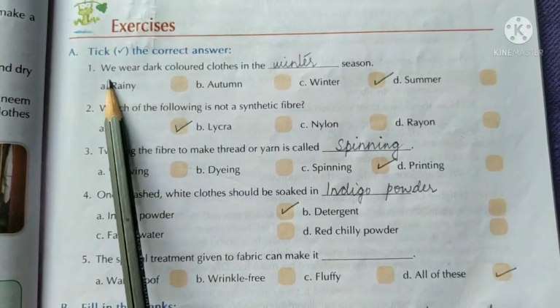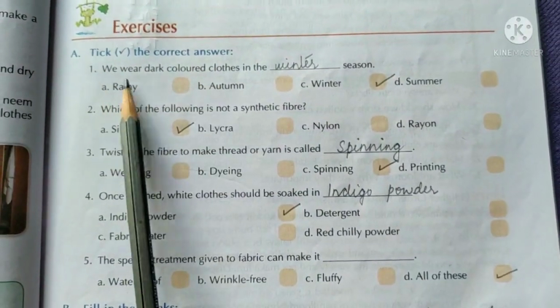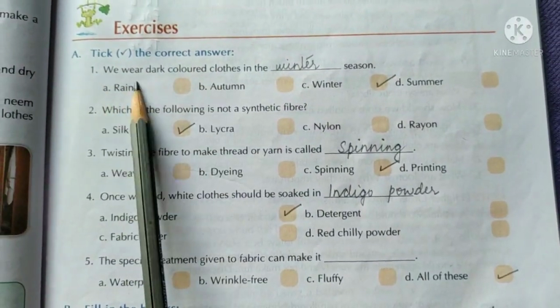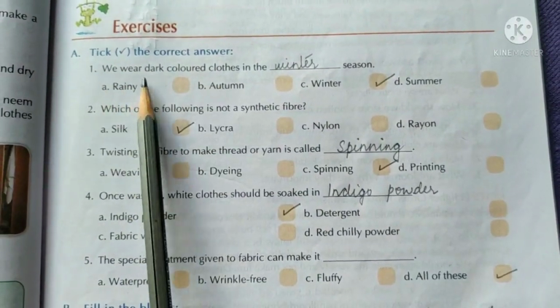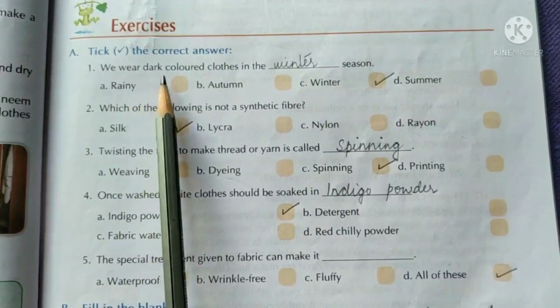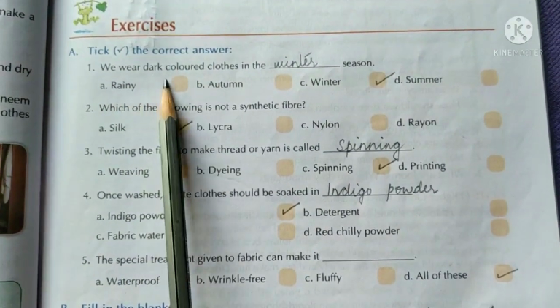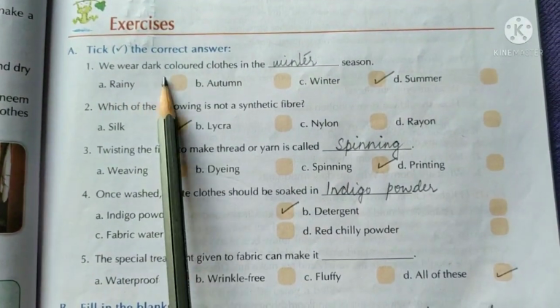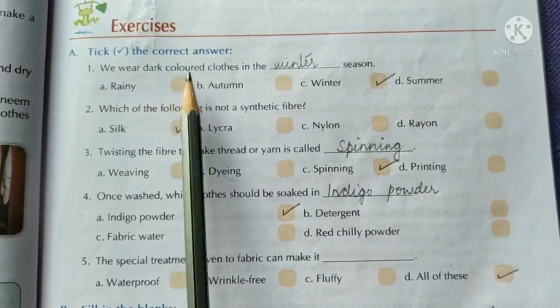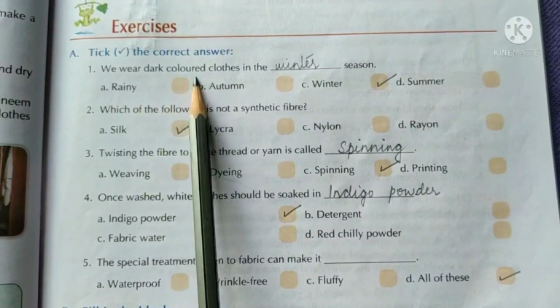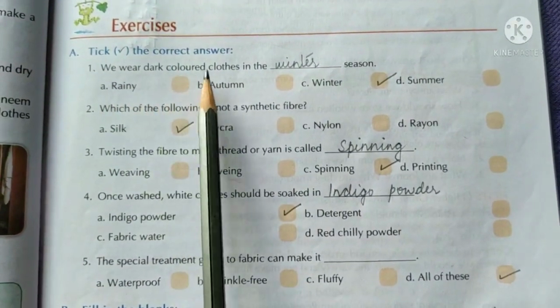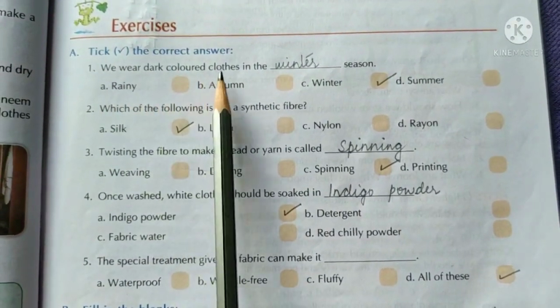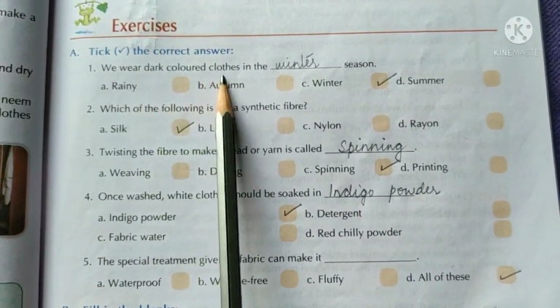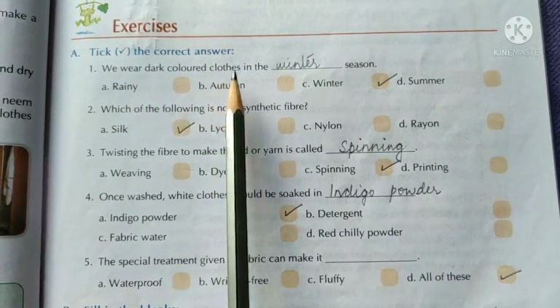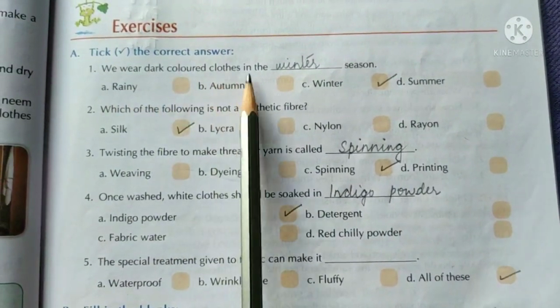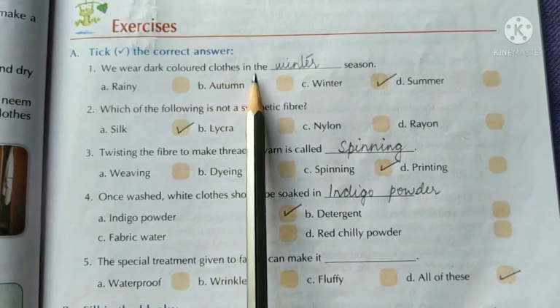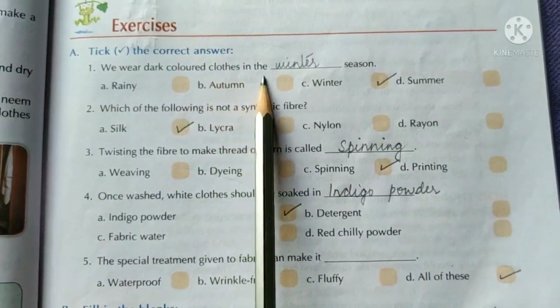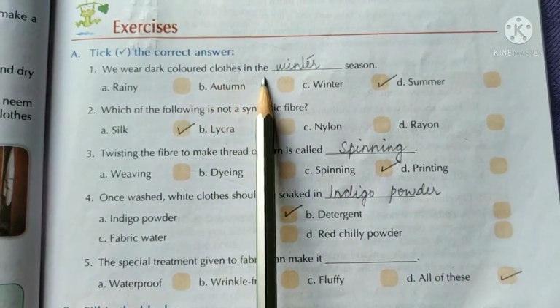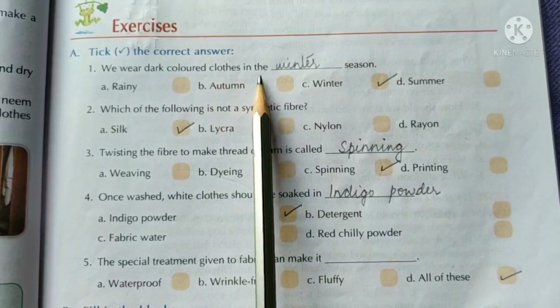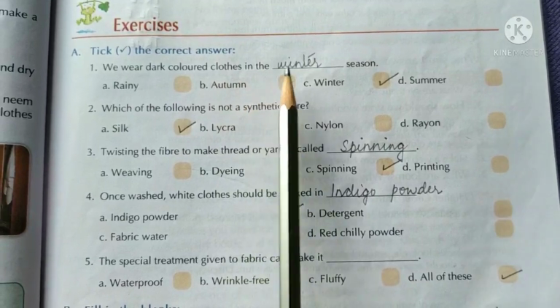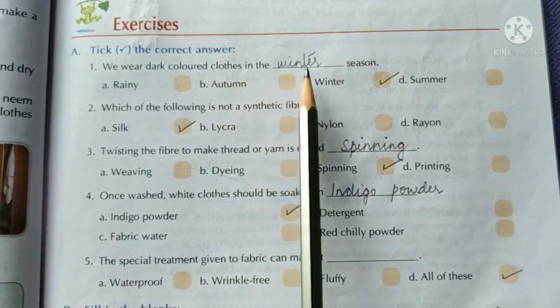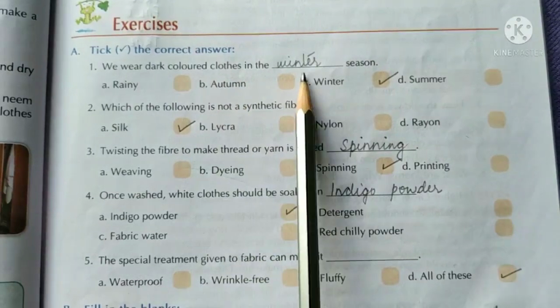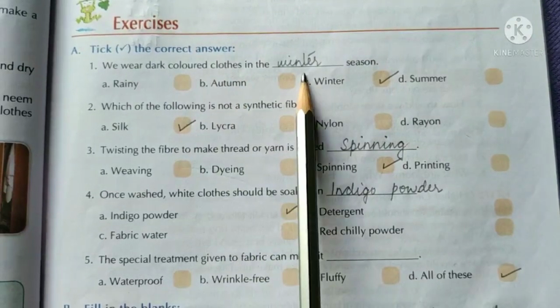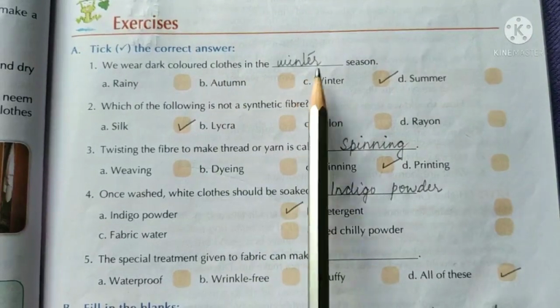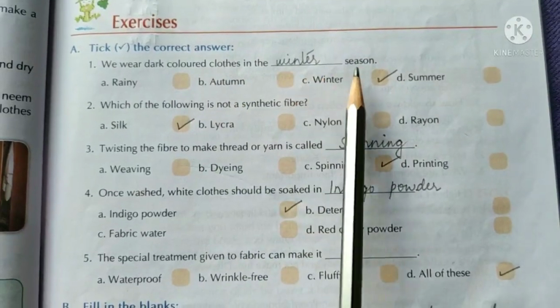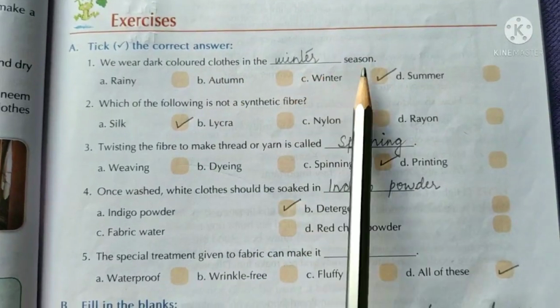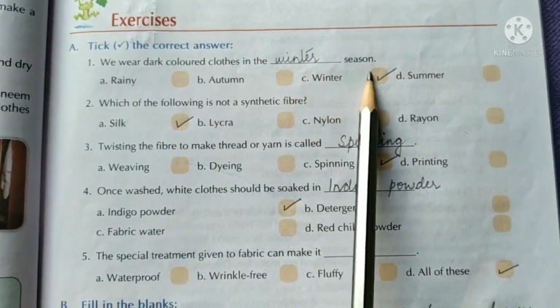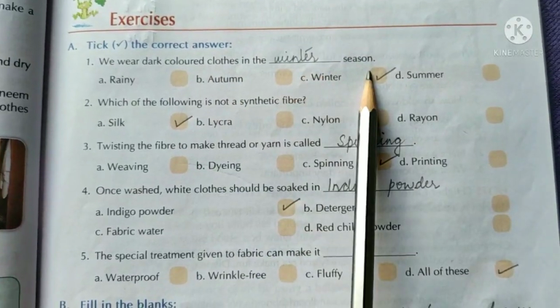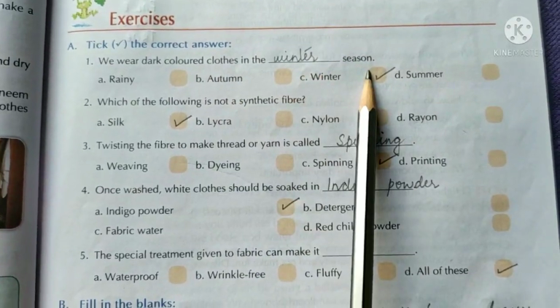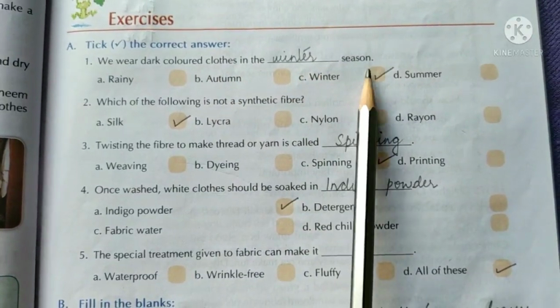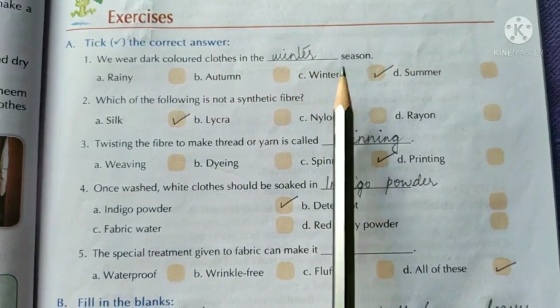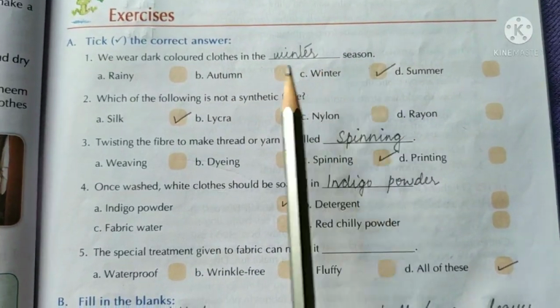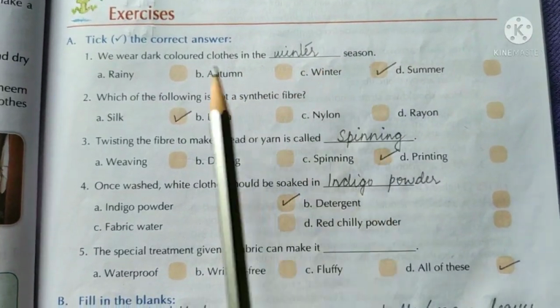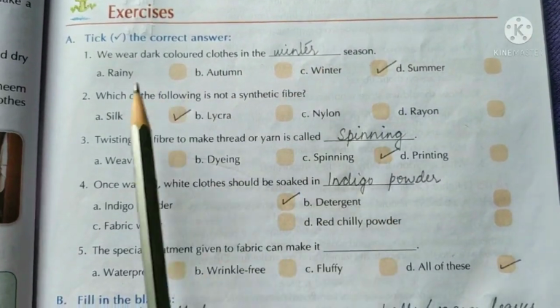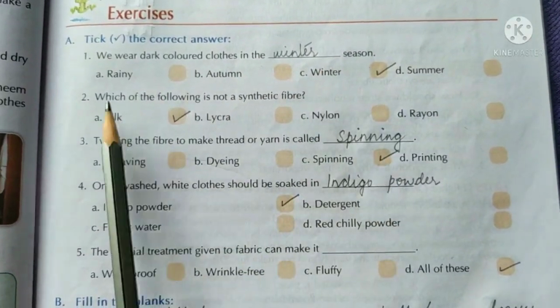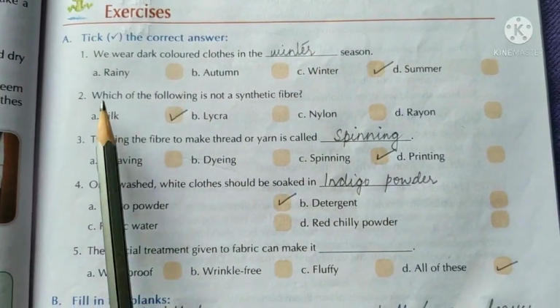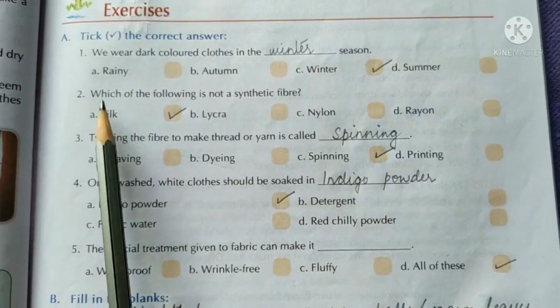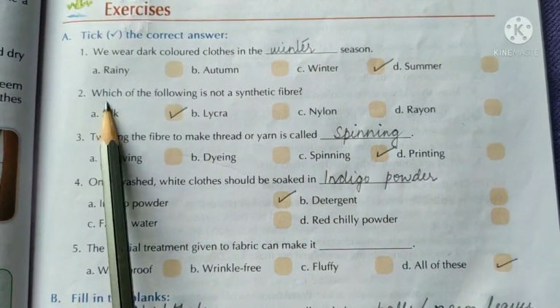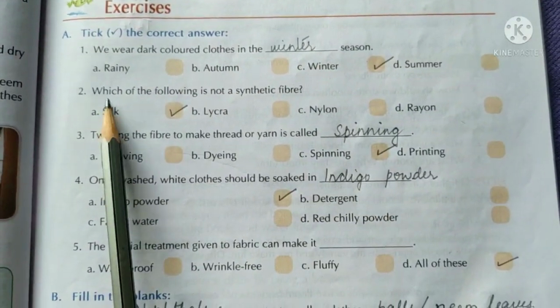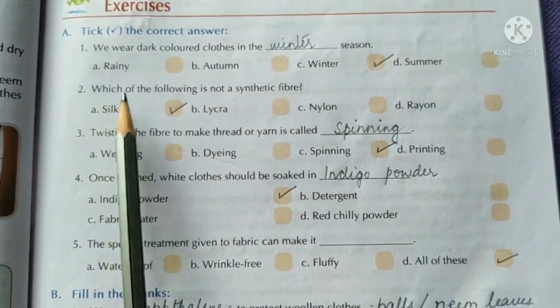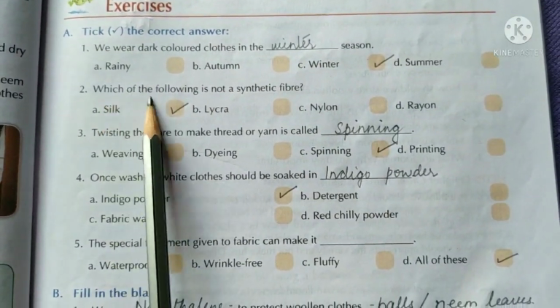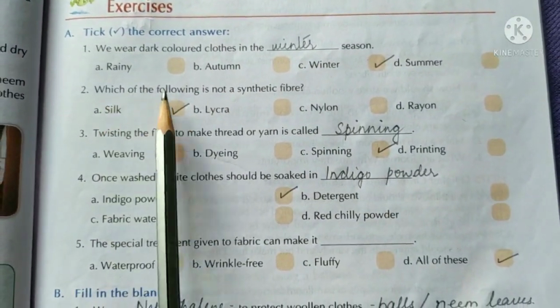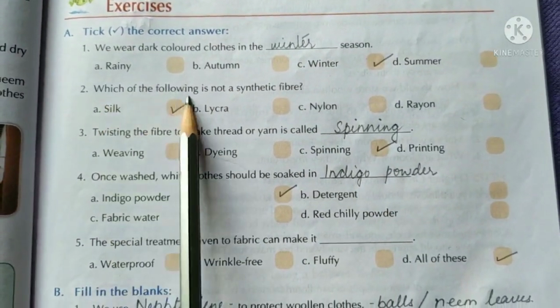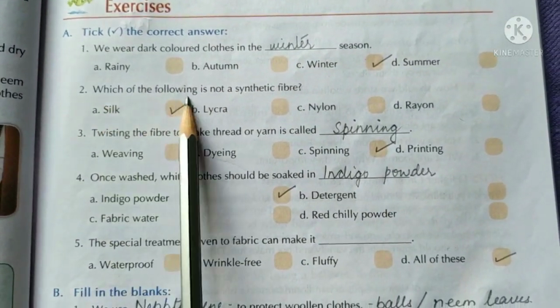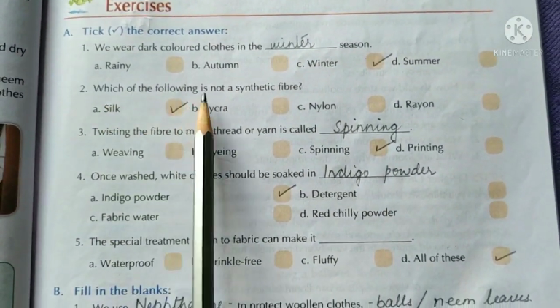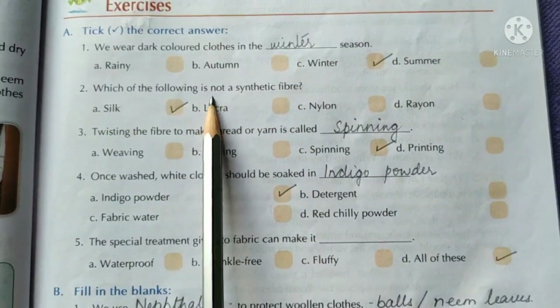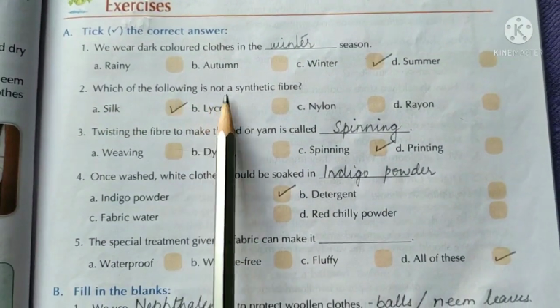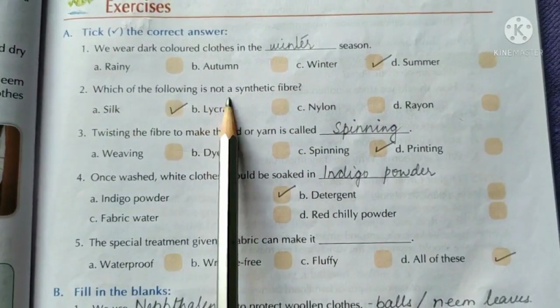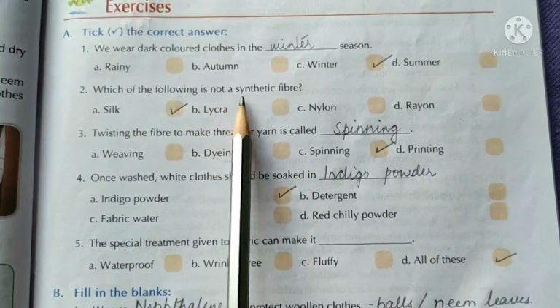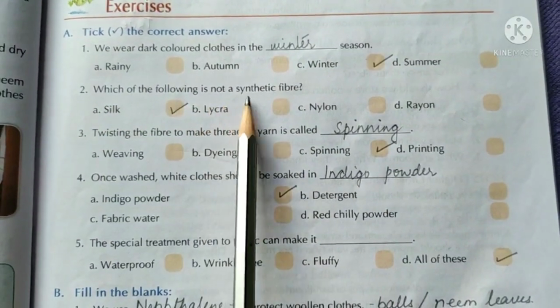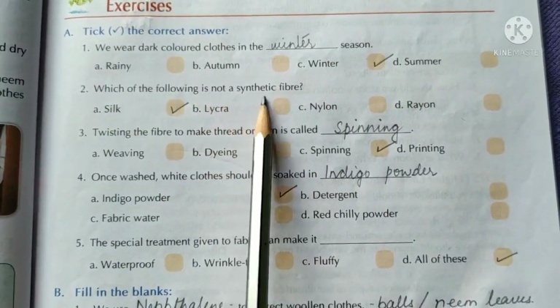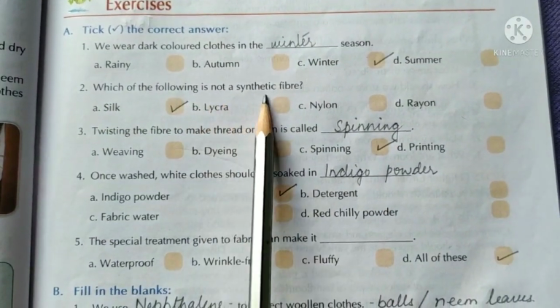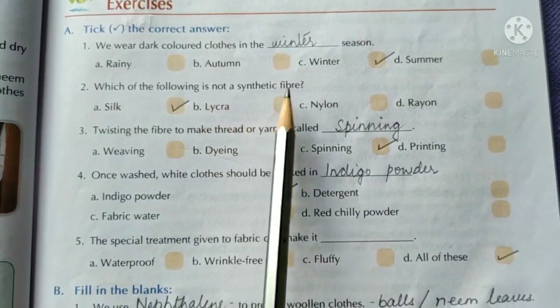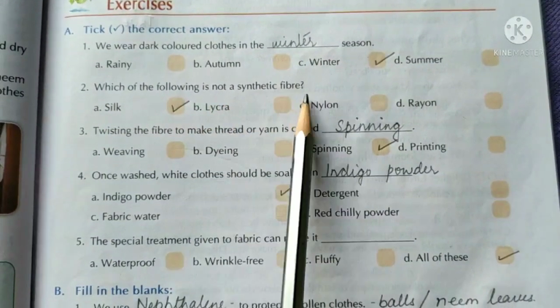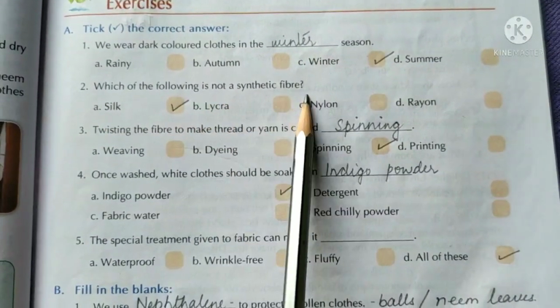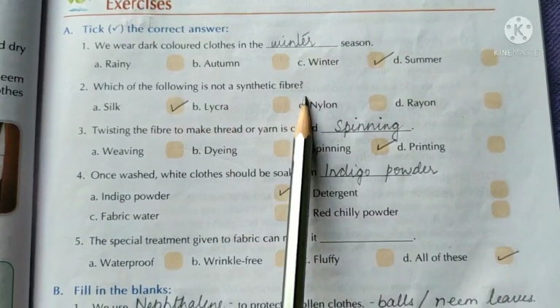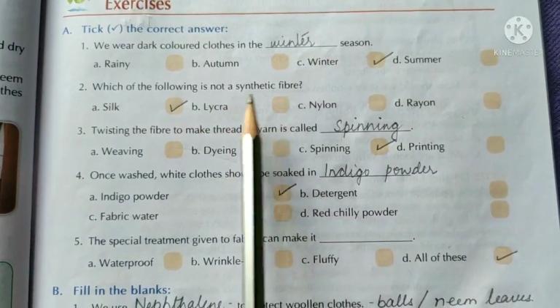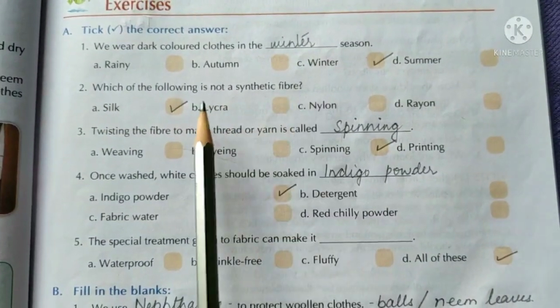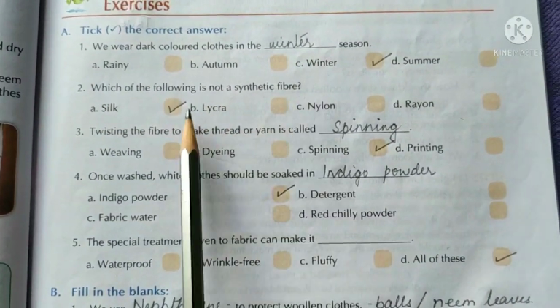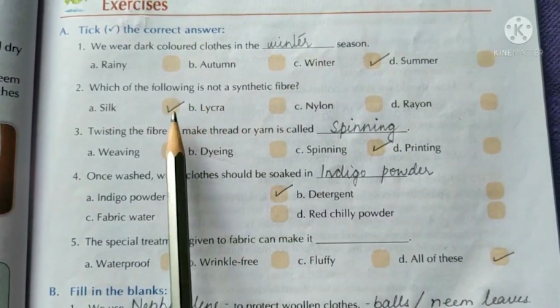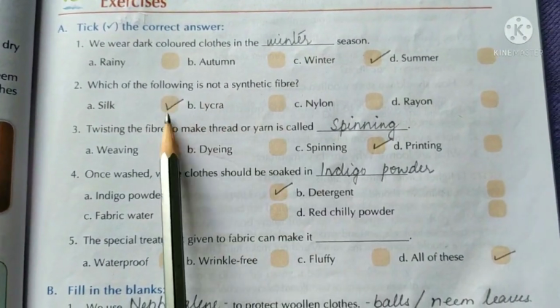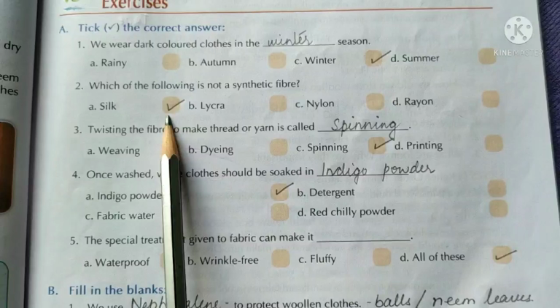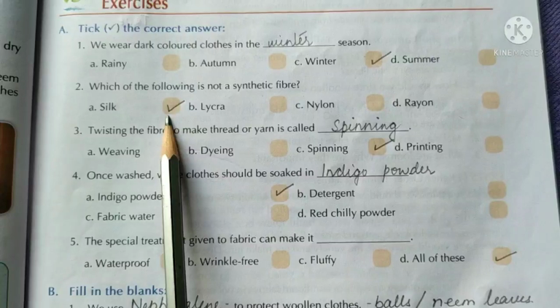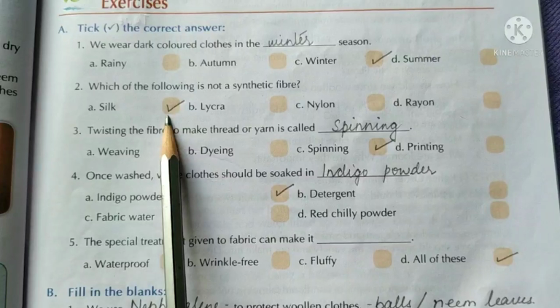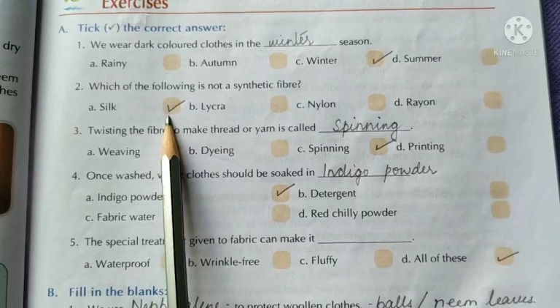We wear dark colored clothes in the winter season. Which of the following is not a synthetic fiber? Silk.